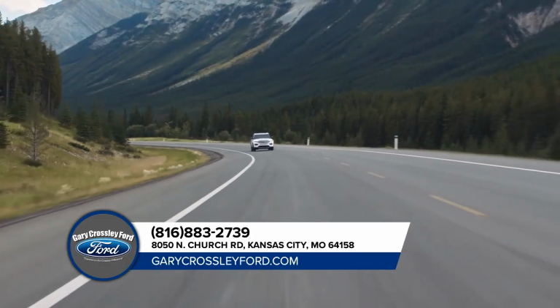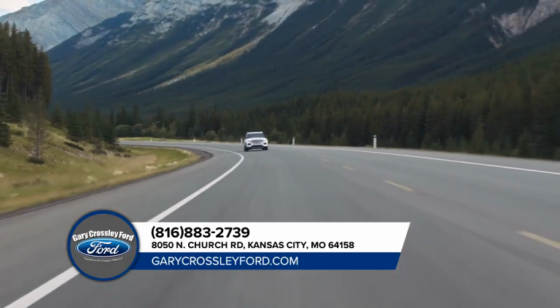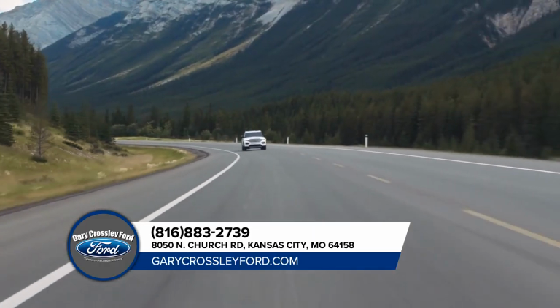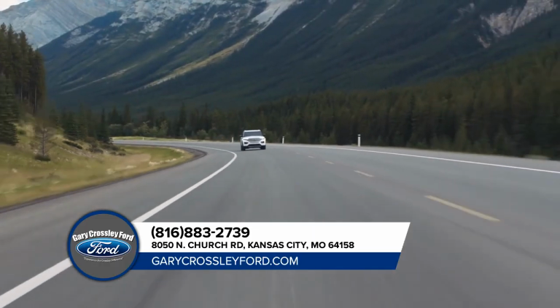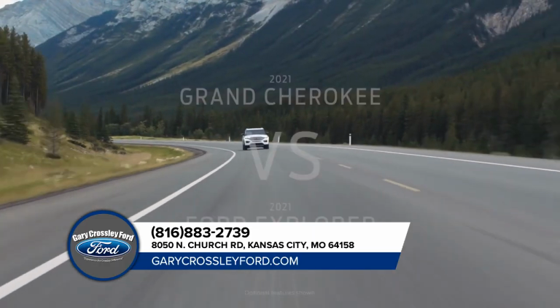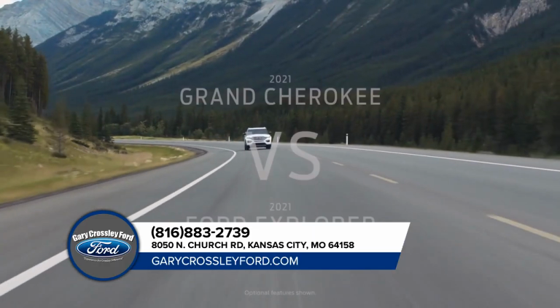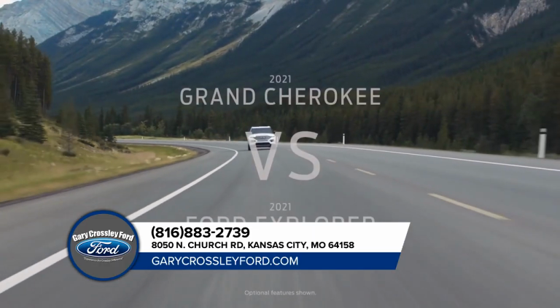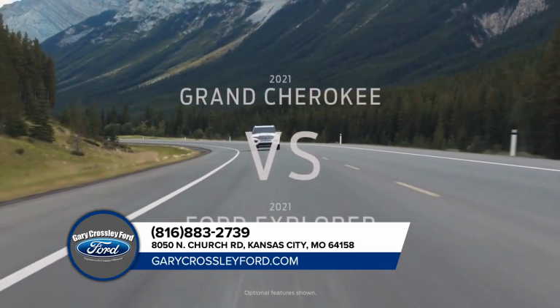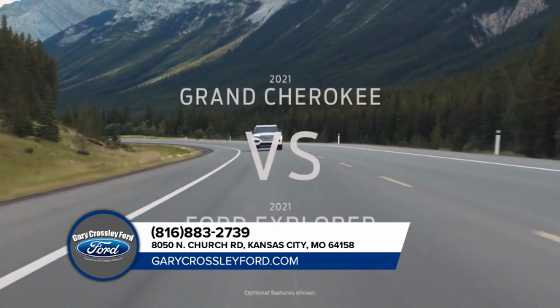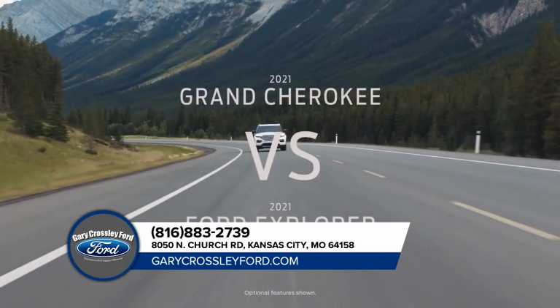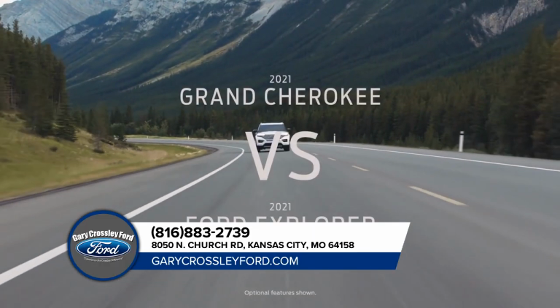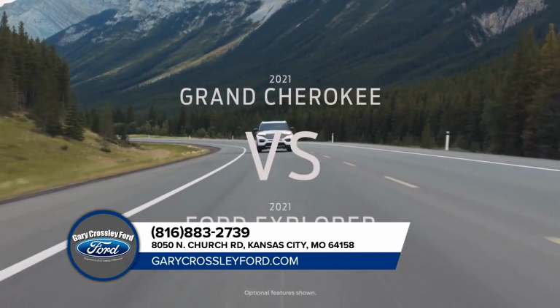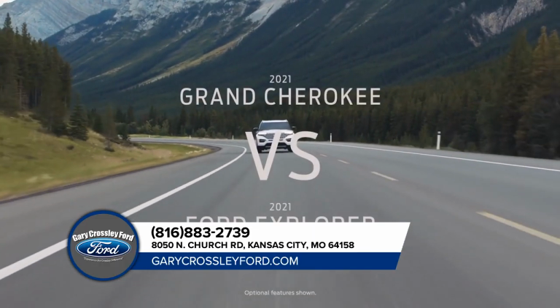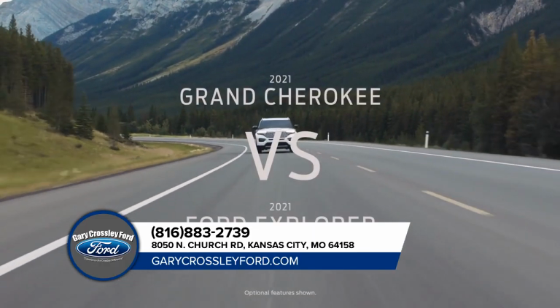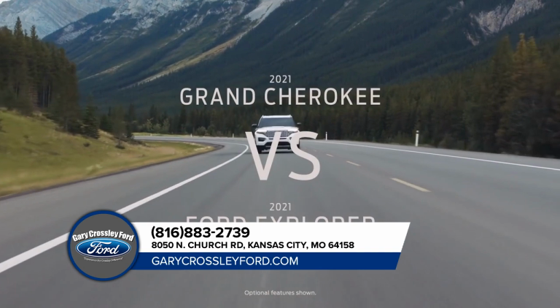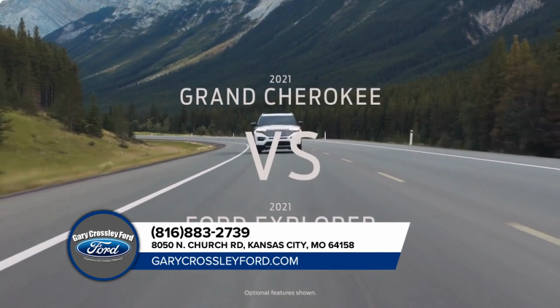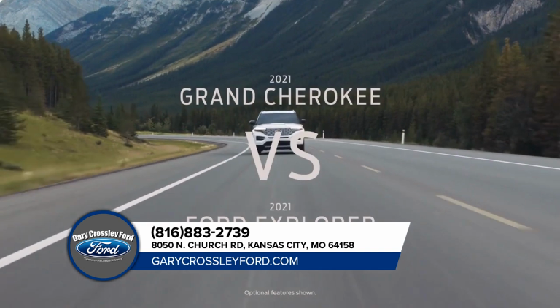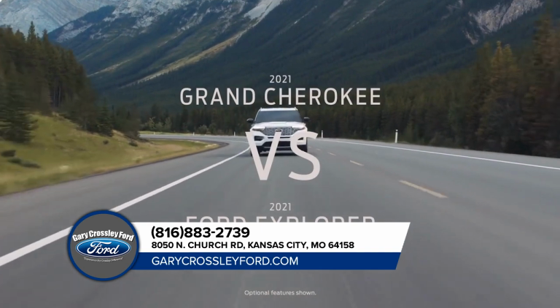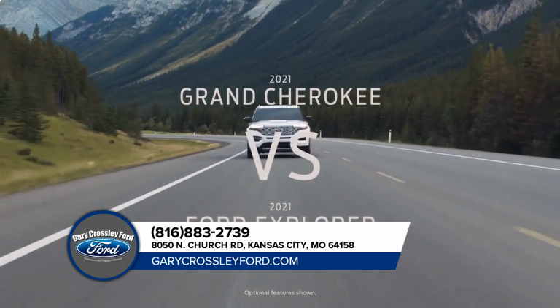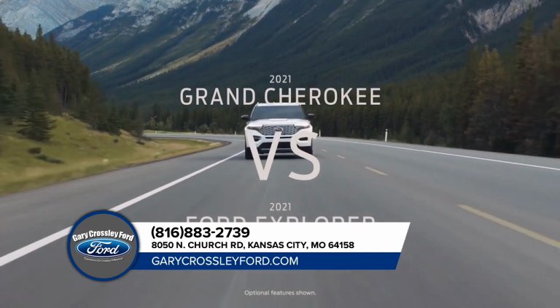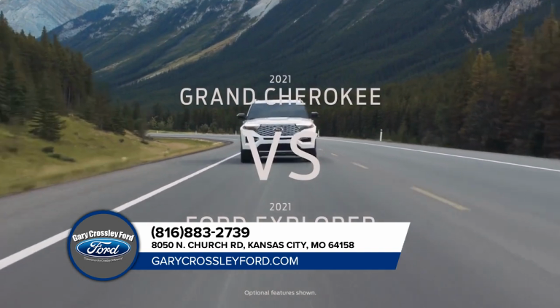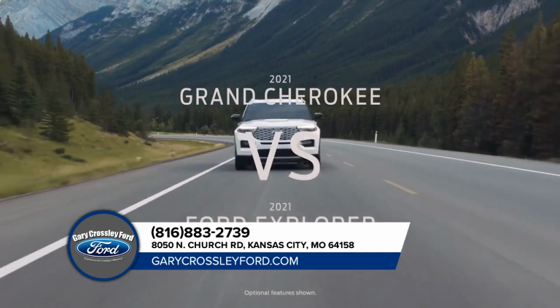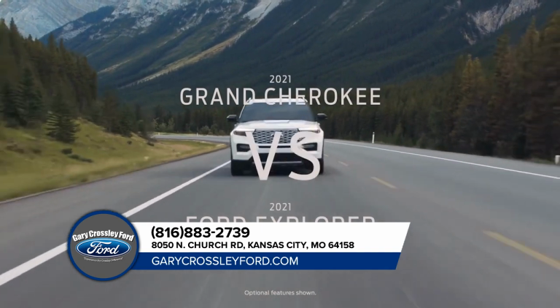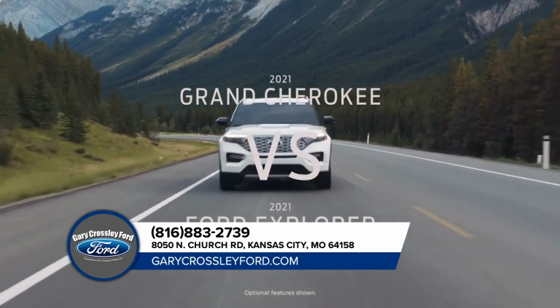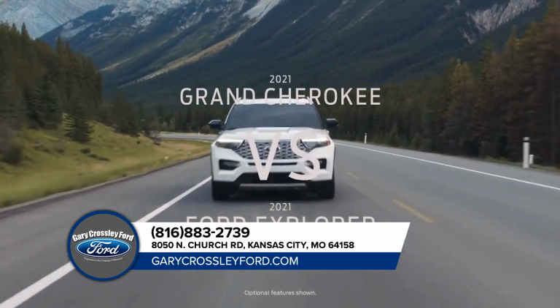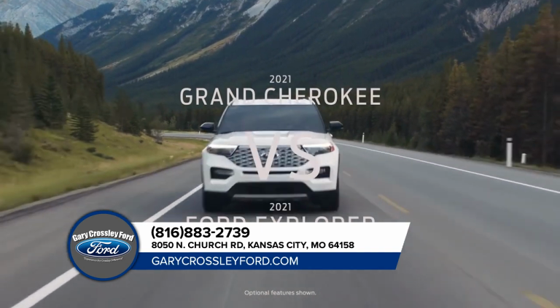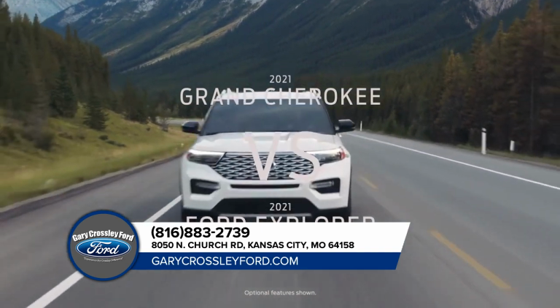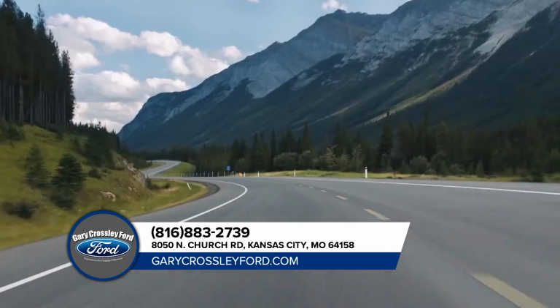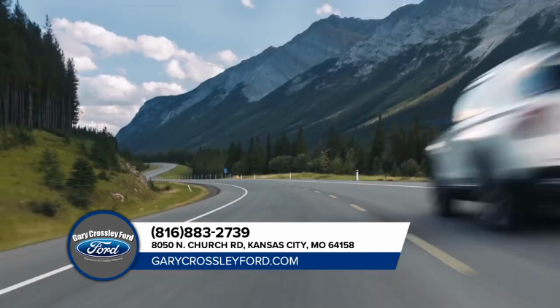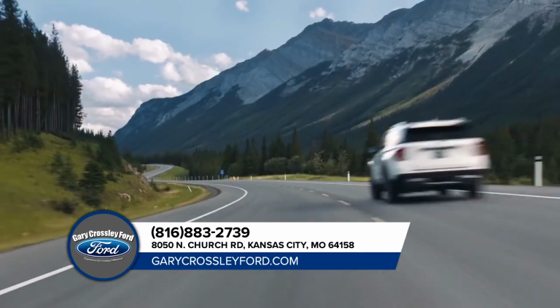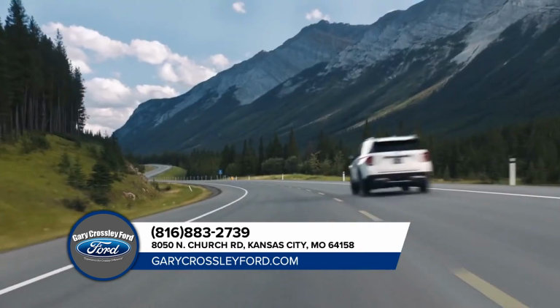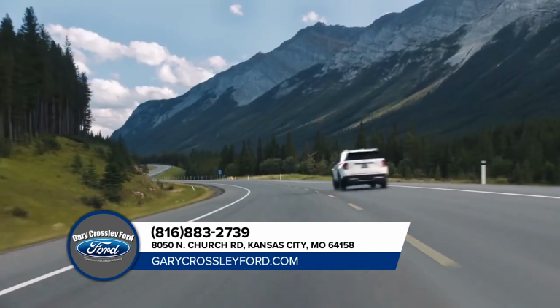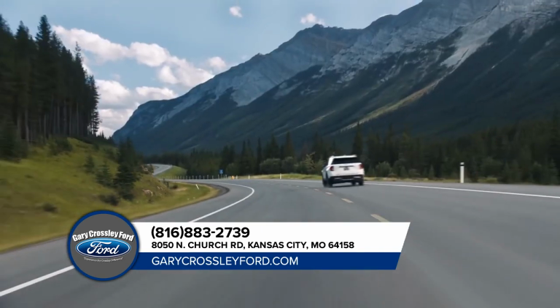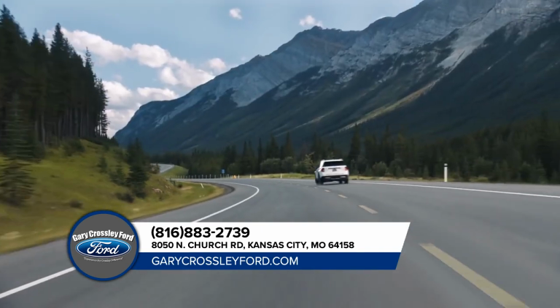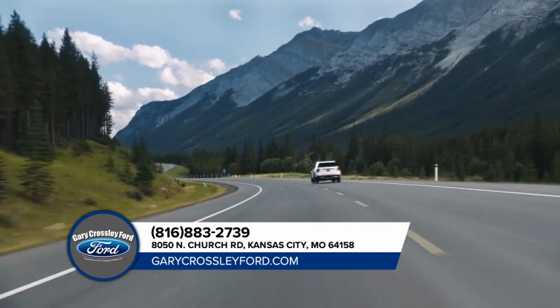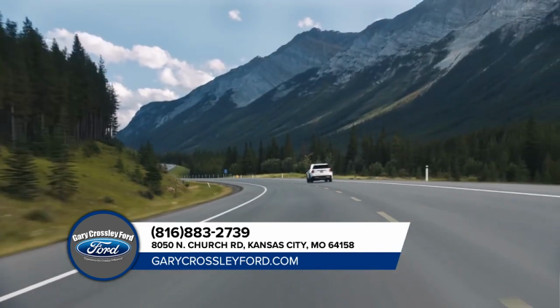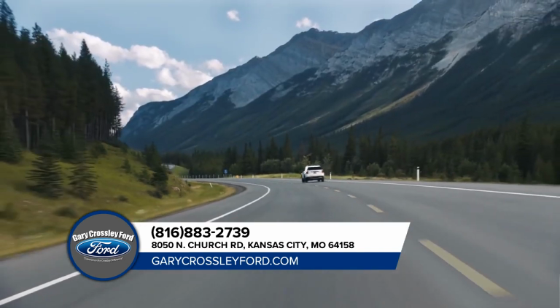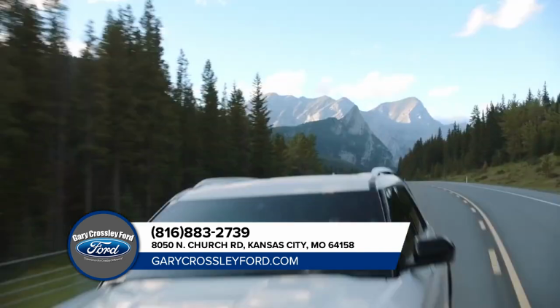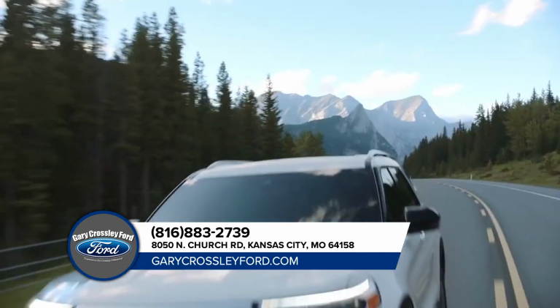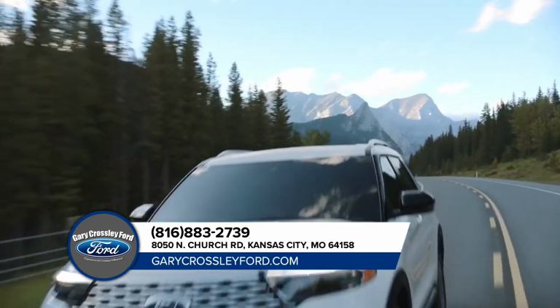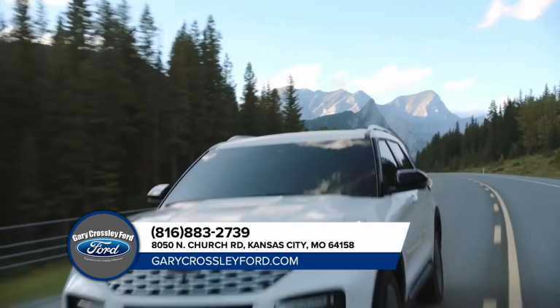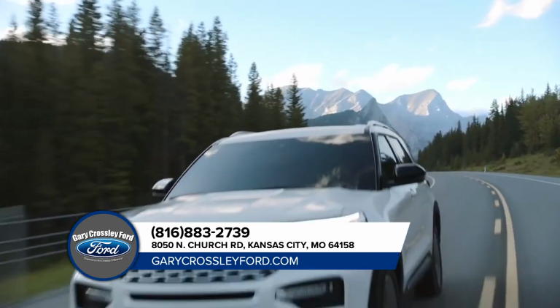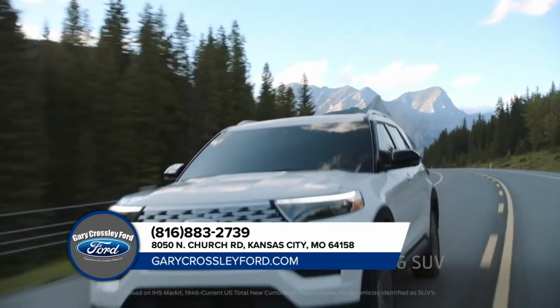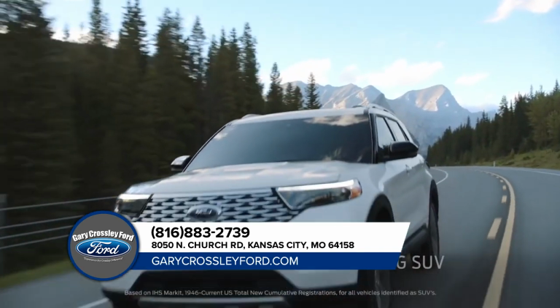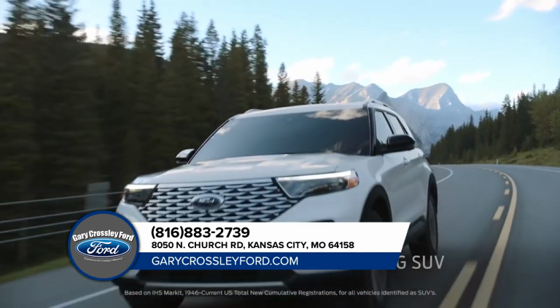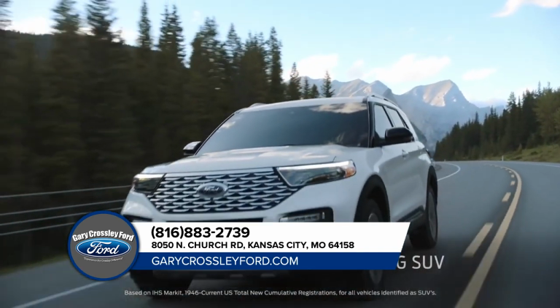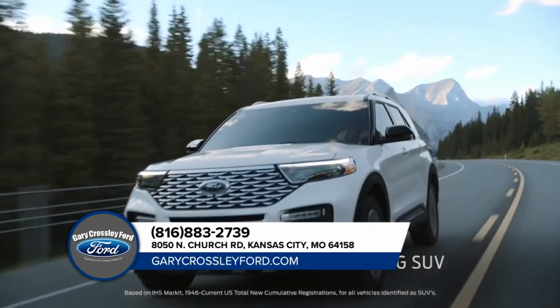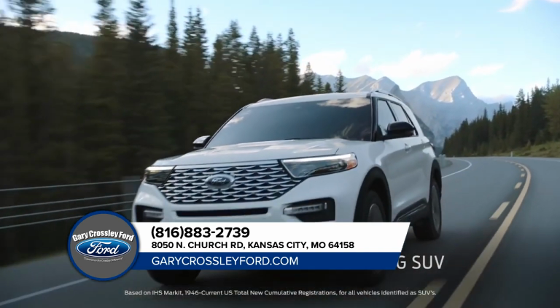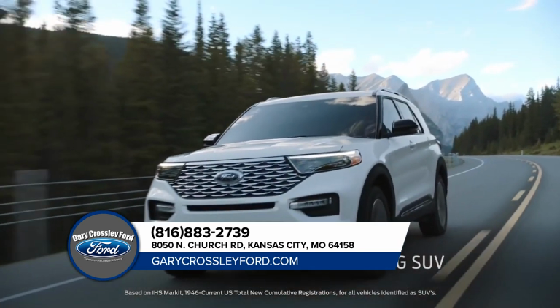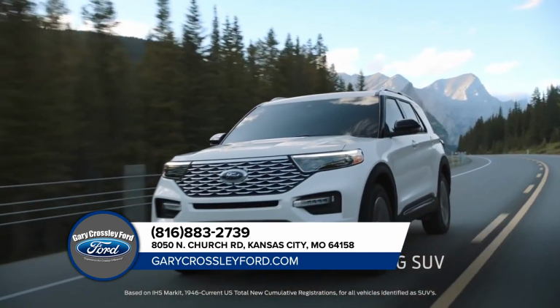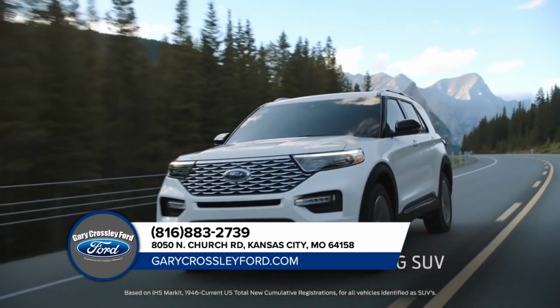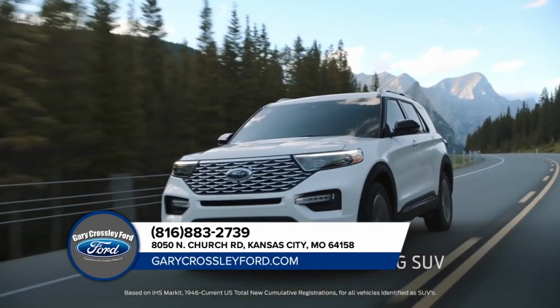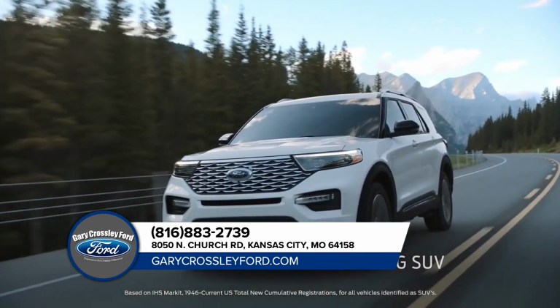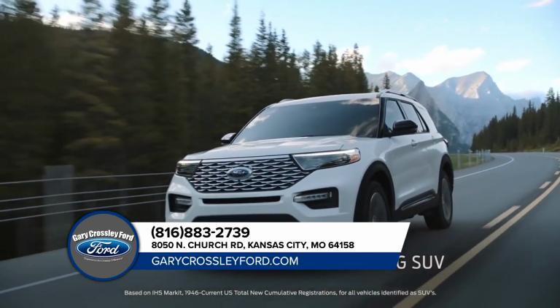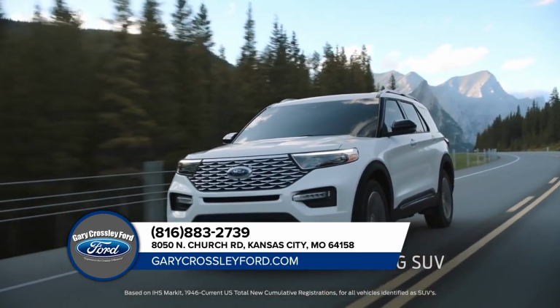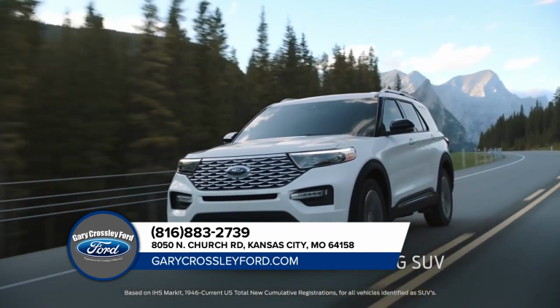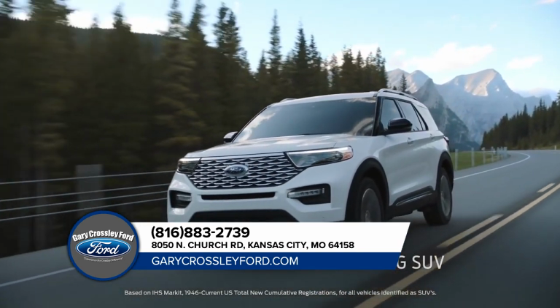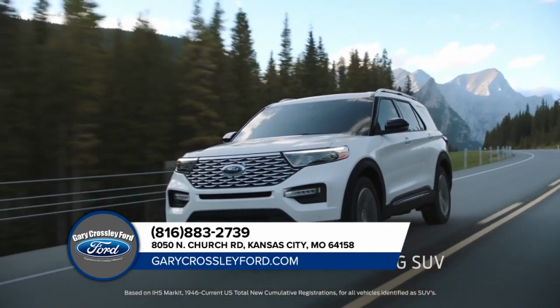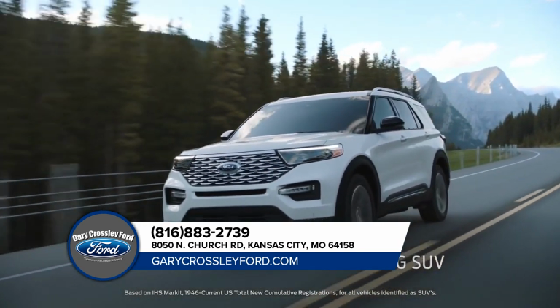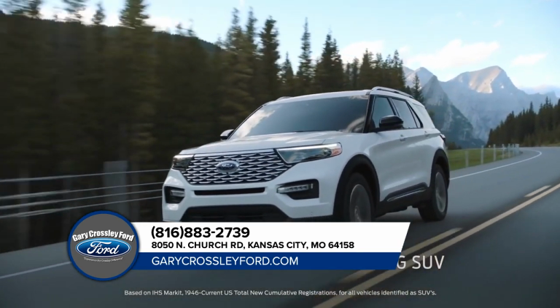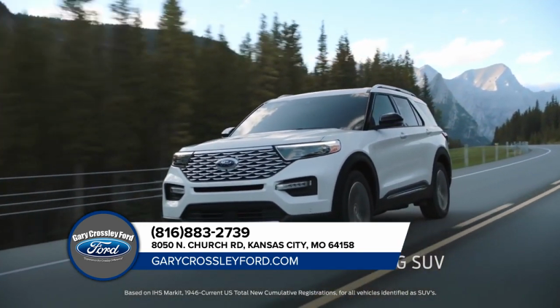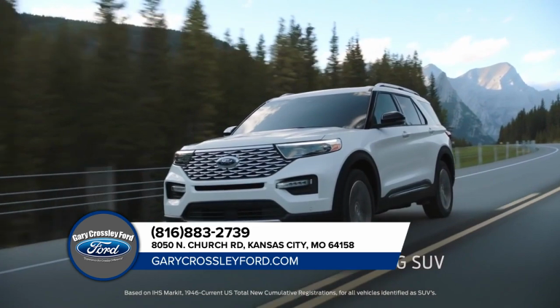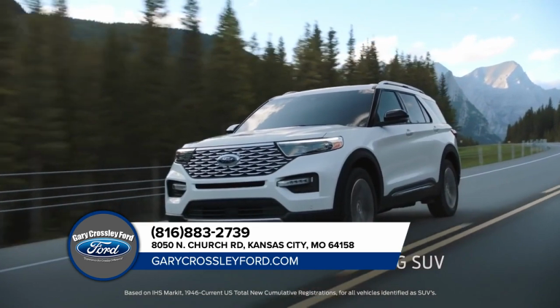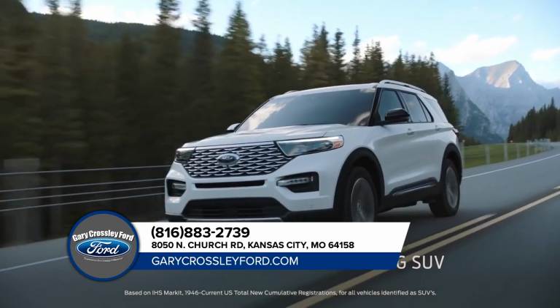Shopping for a Jeep Grand Cherokee? Compare it with the Ford Explorer, America's all-time best-selling SUV.